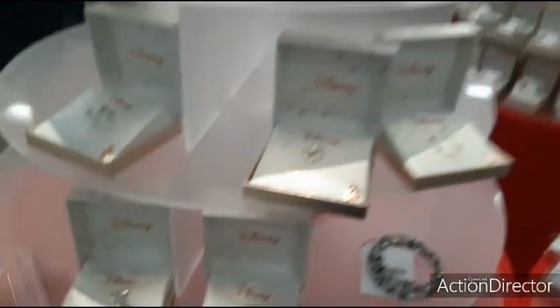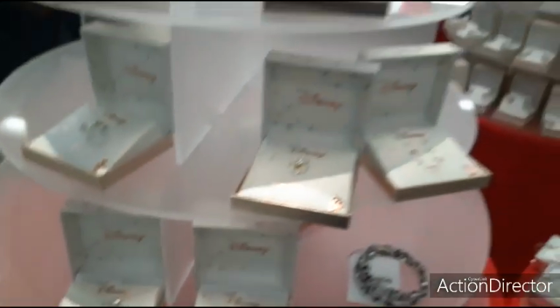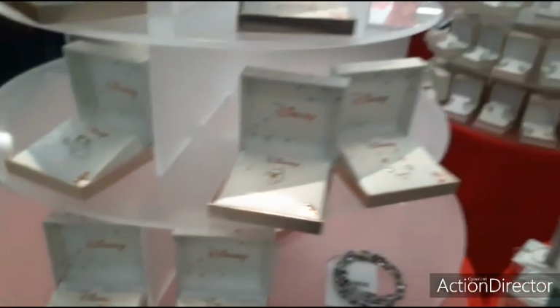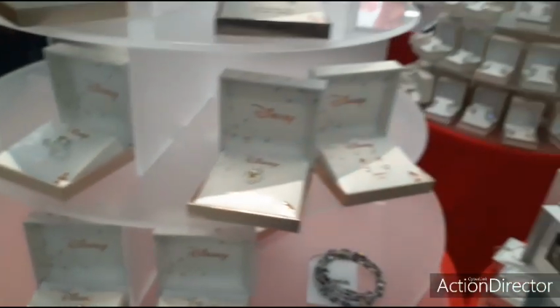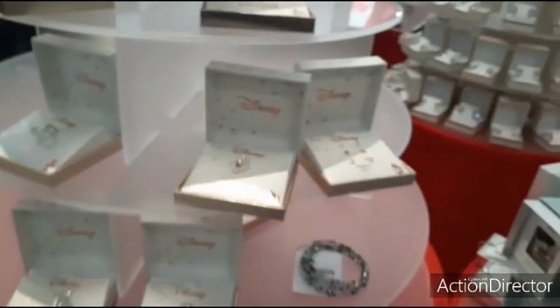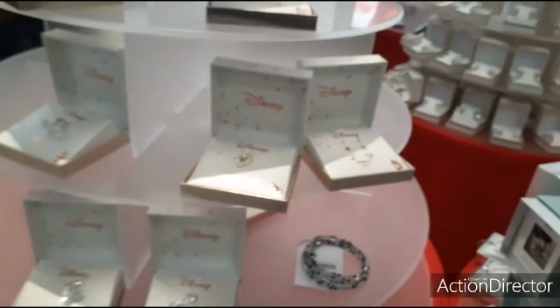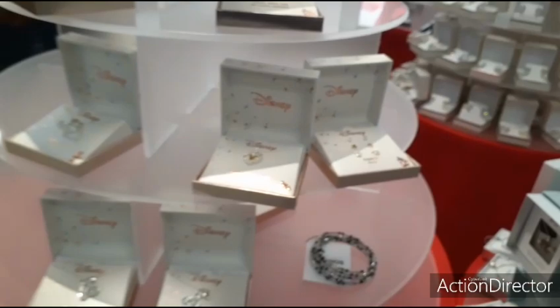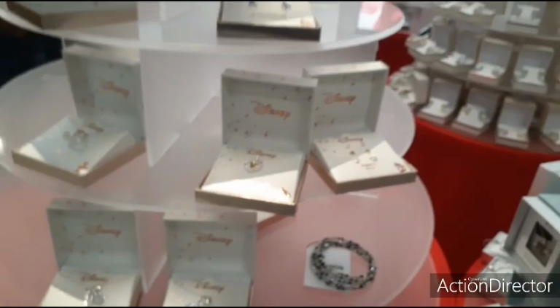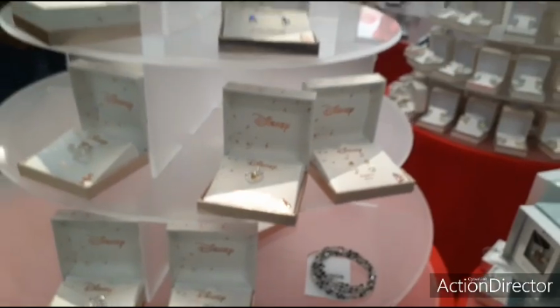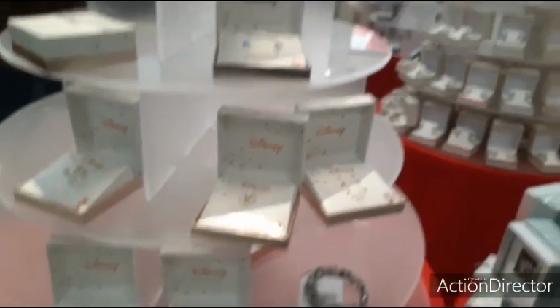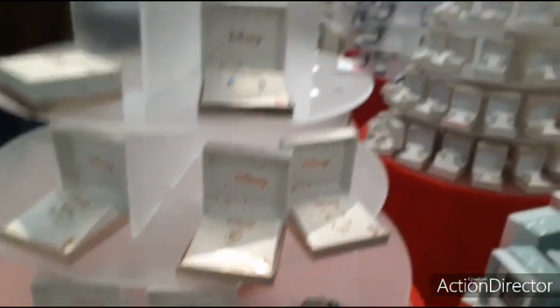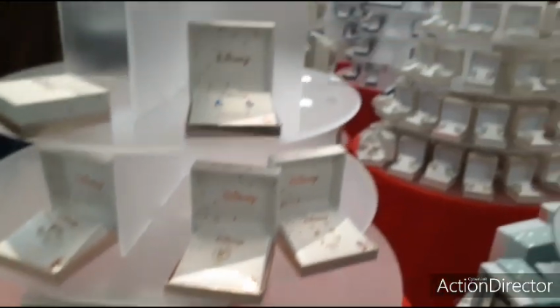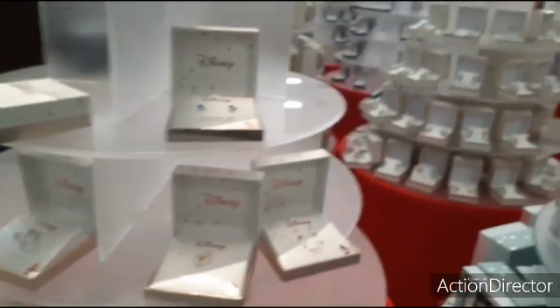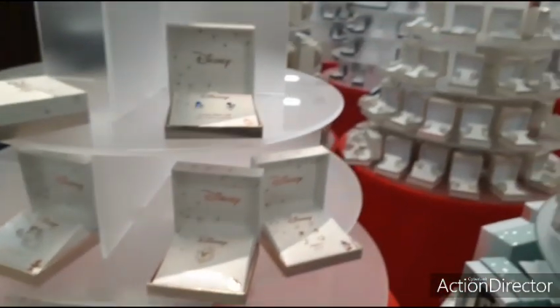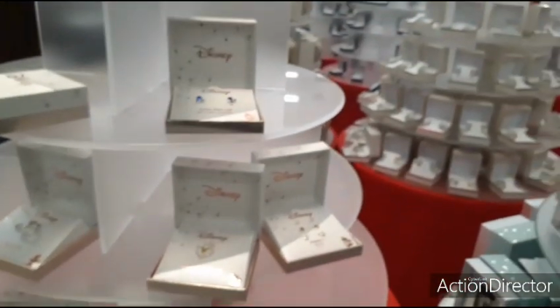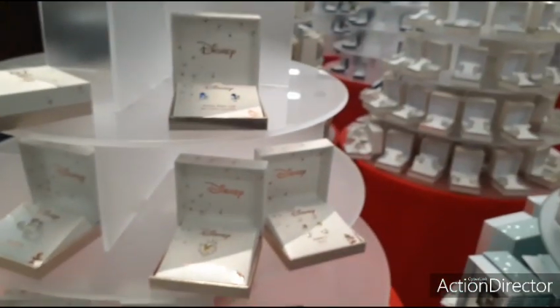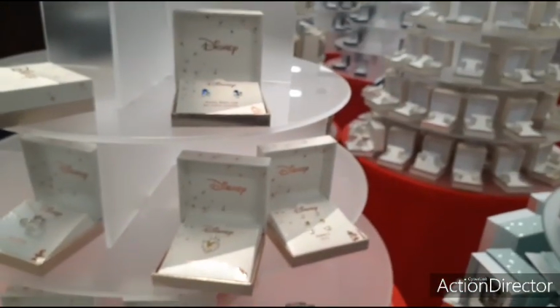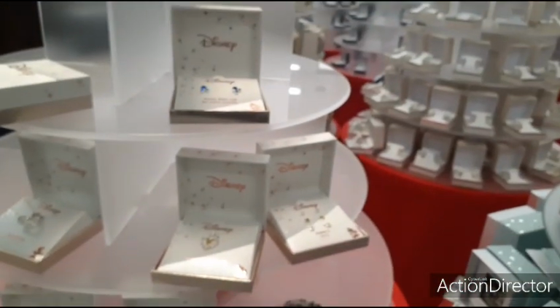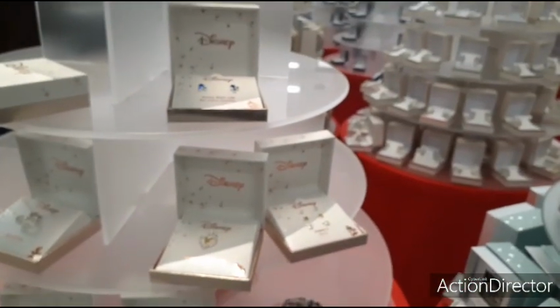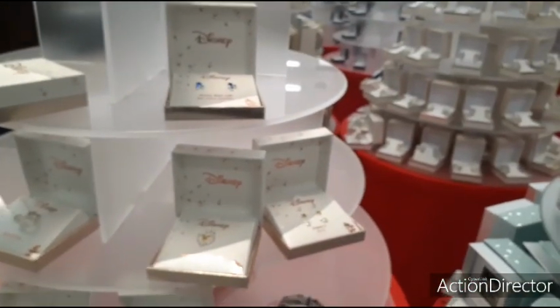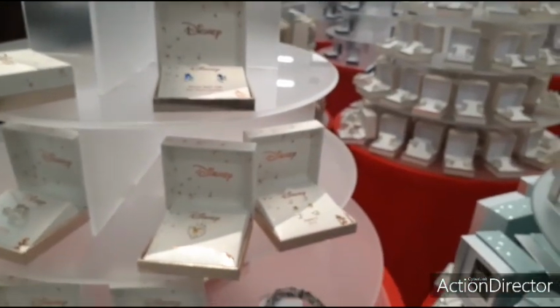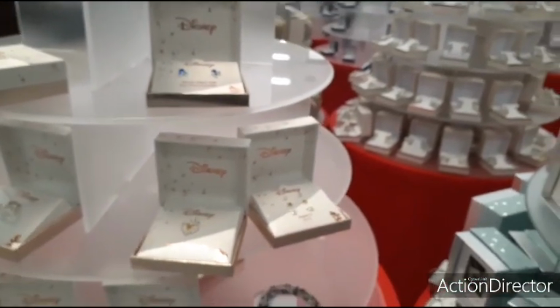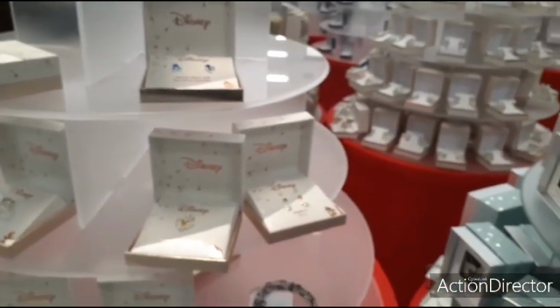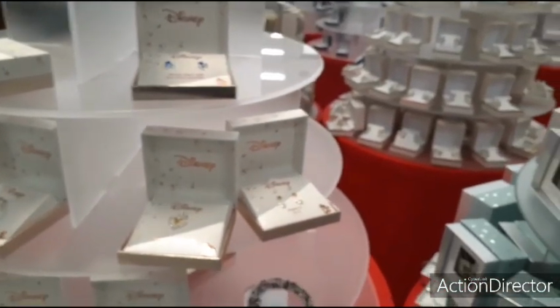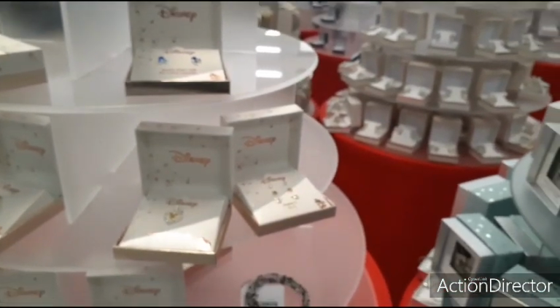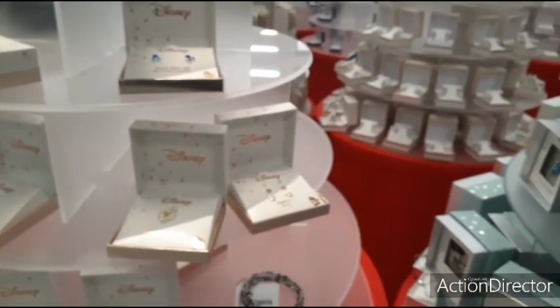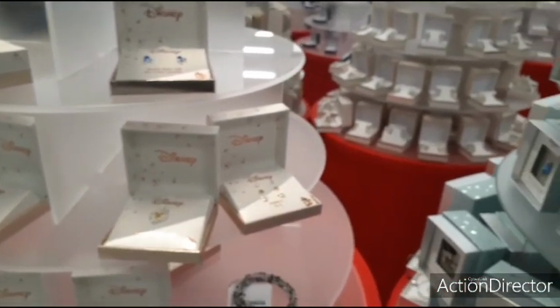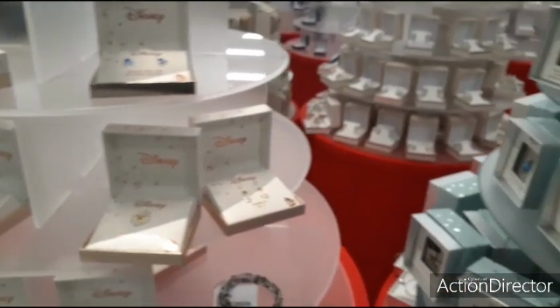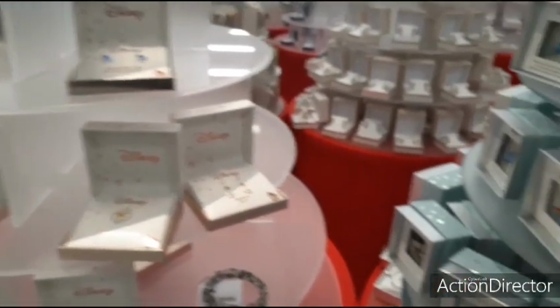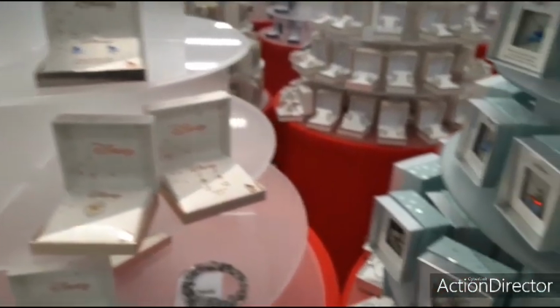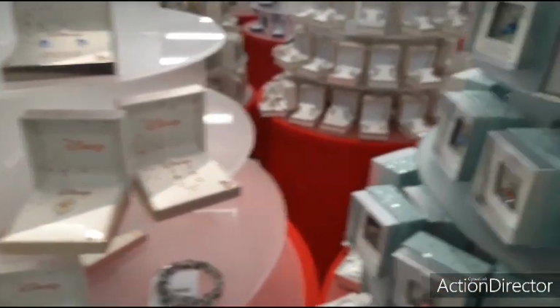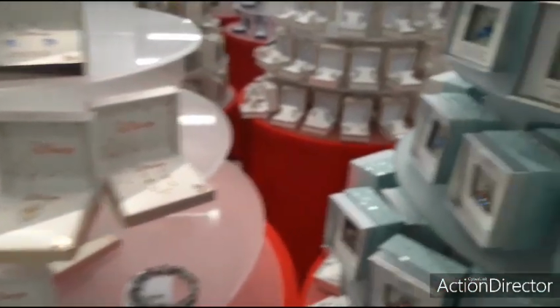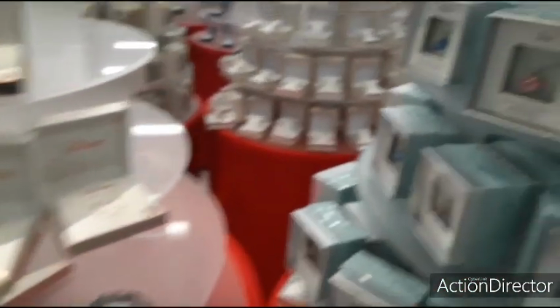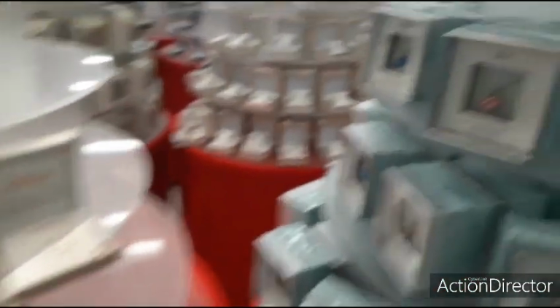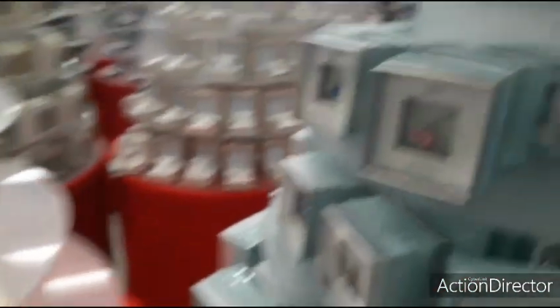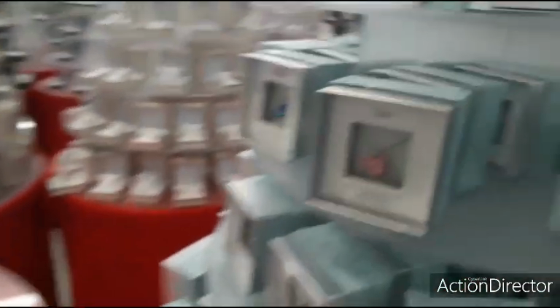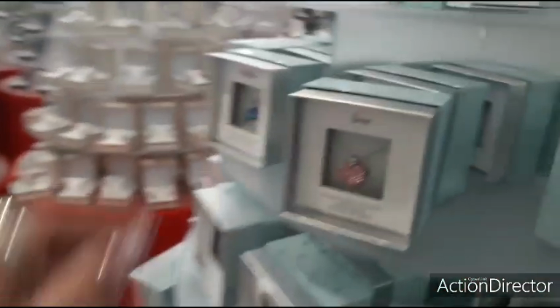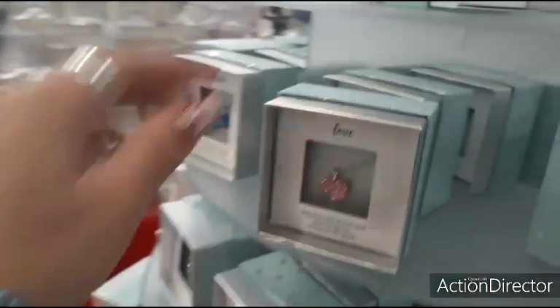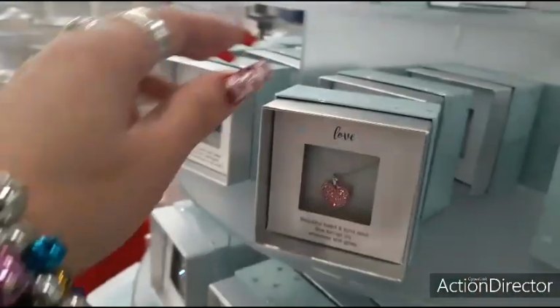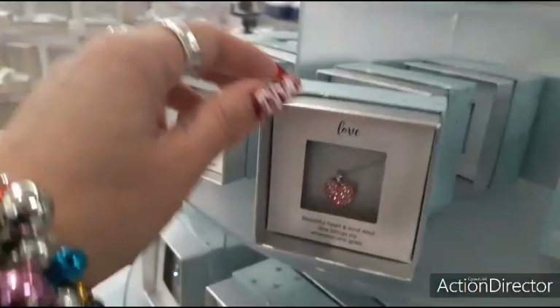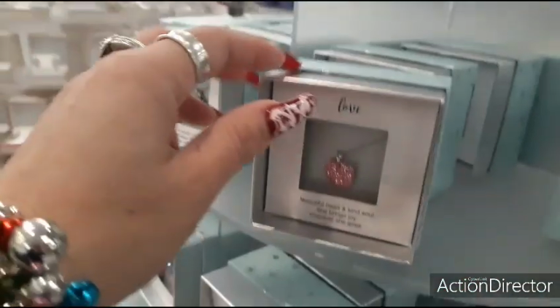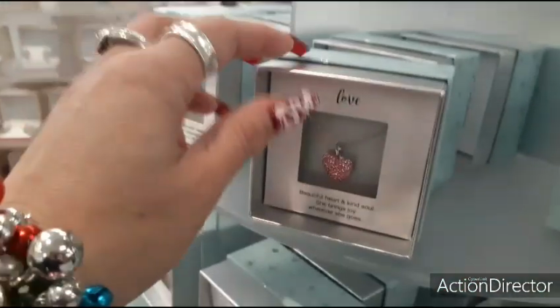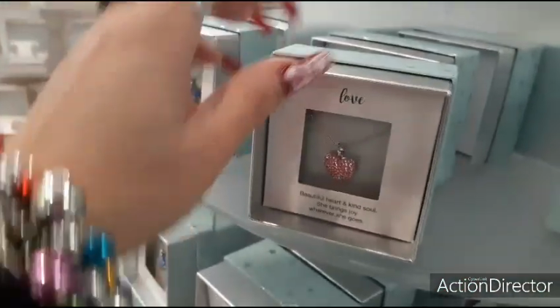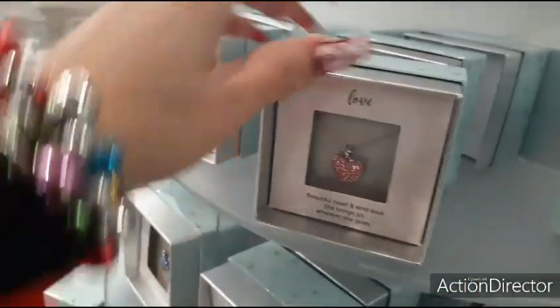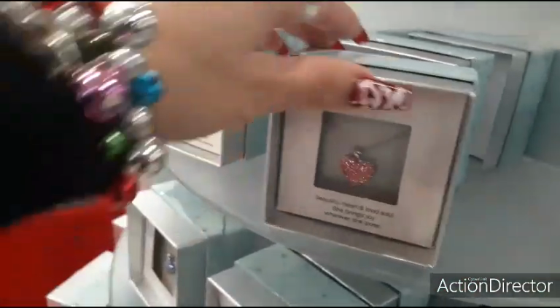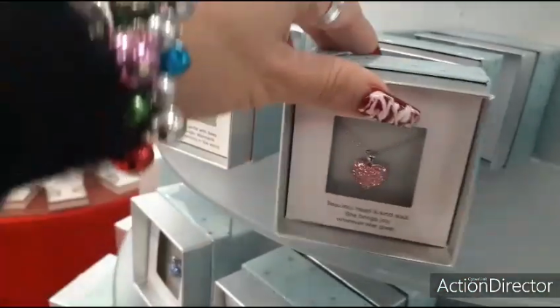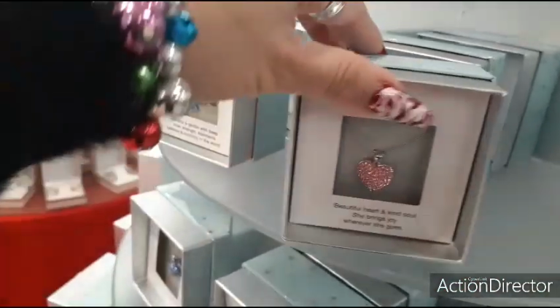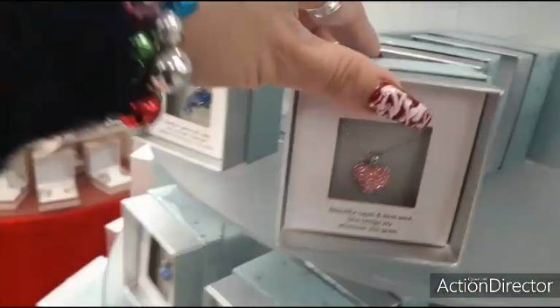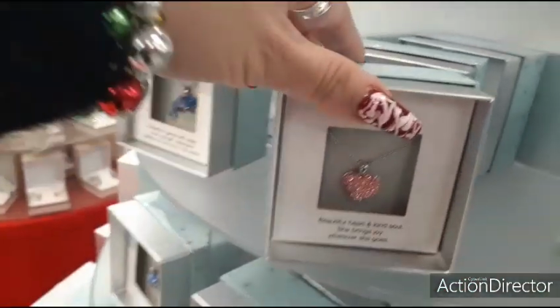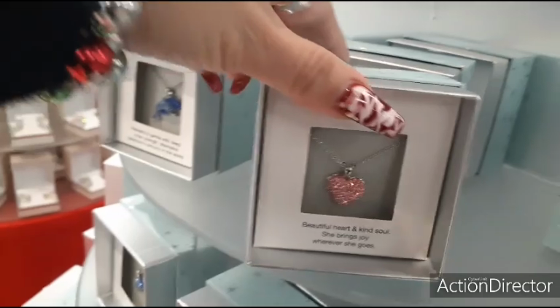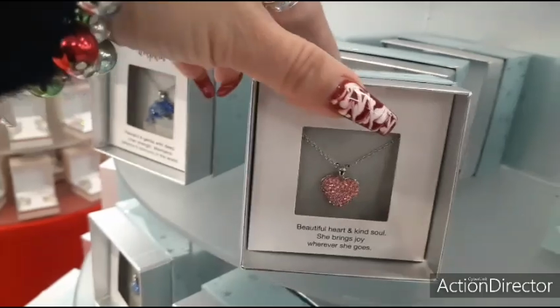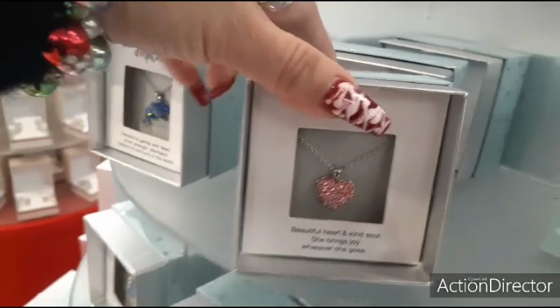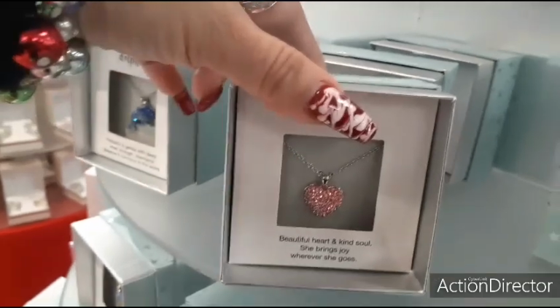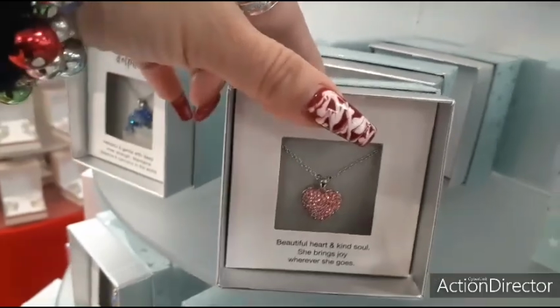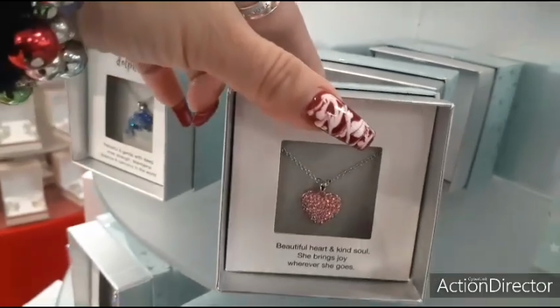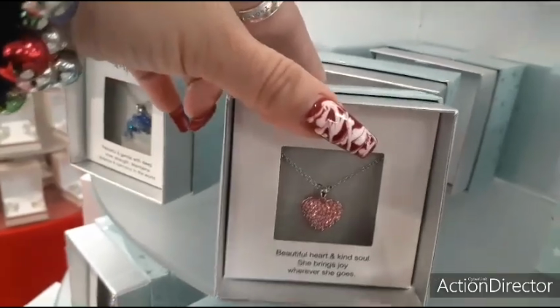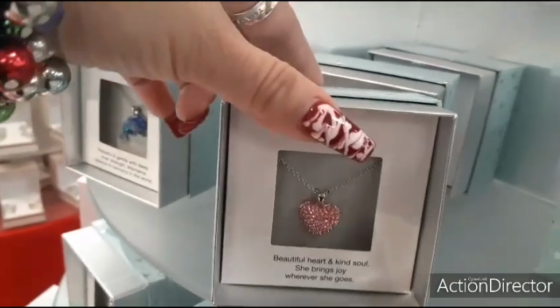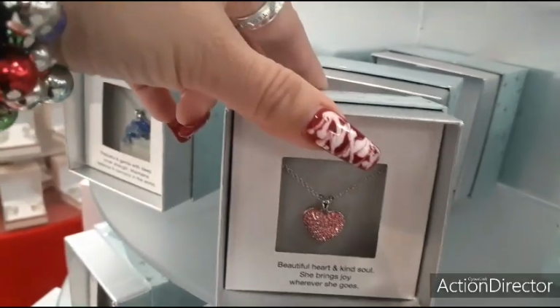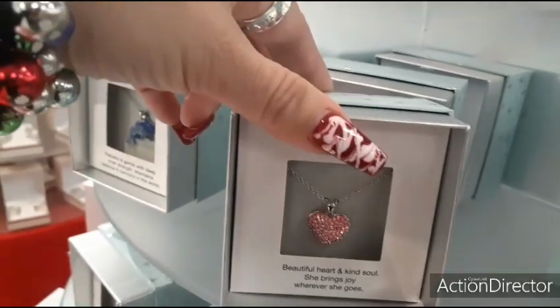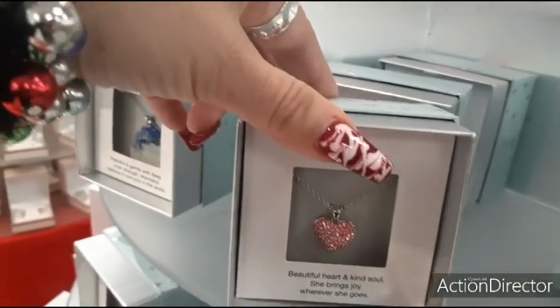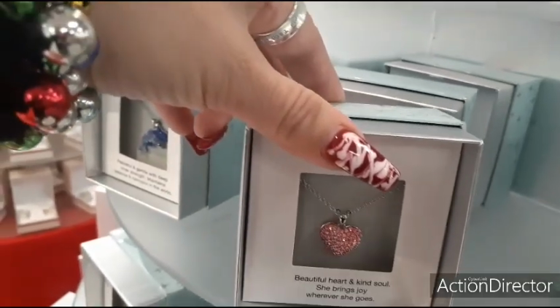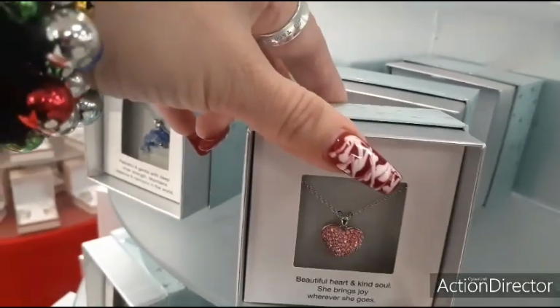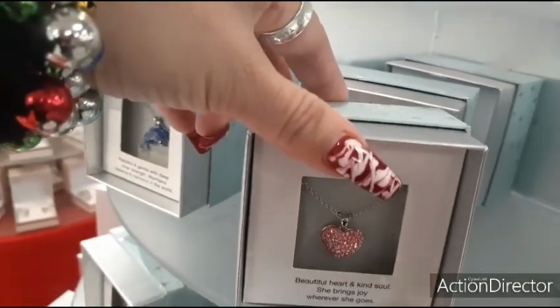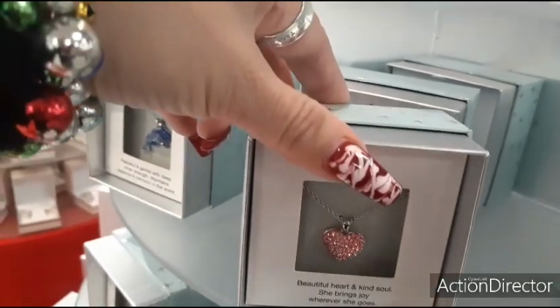Very popular, as you can see — there's a lot of Disney lovers. This is cute for Valentine's Day — the little pink heart as well.